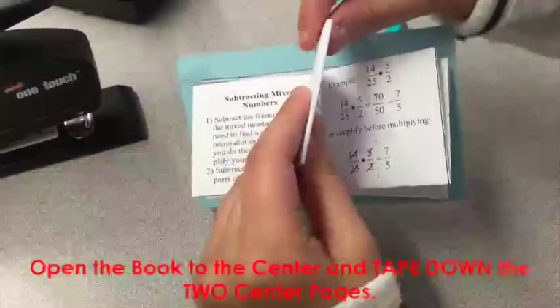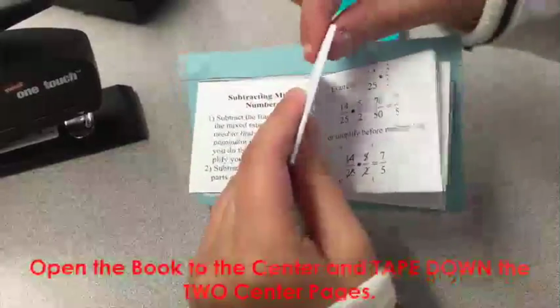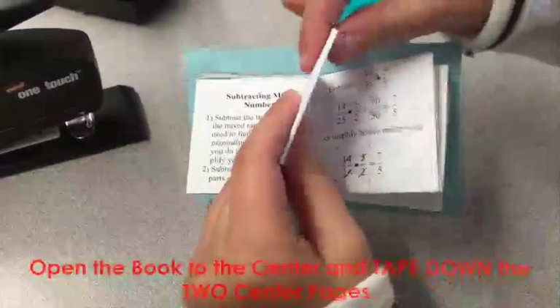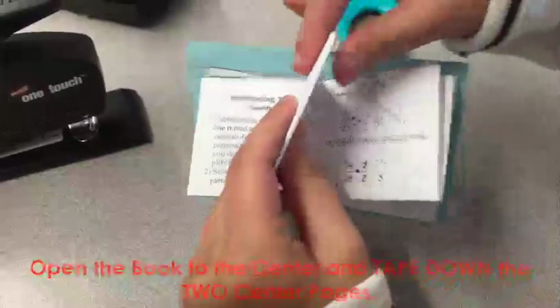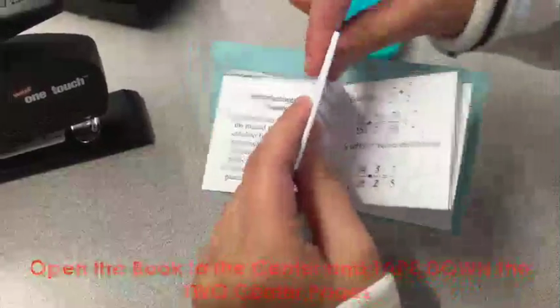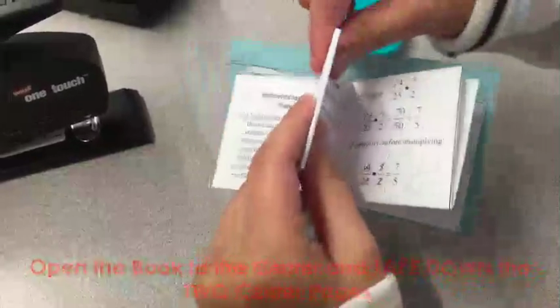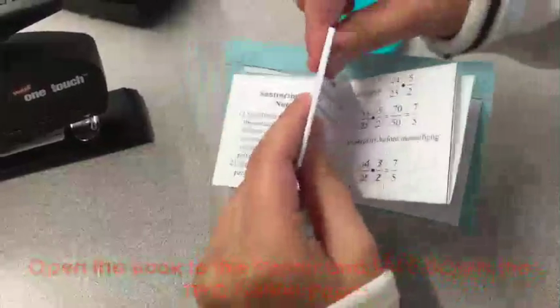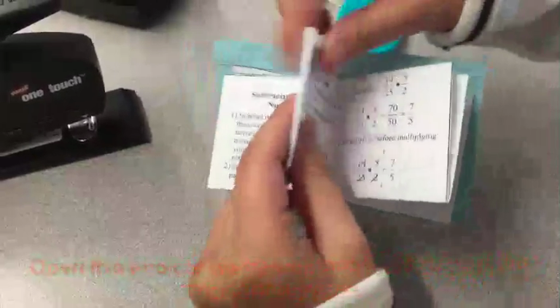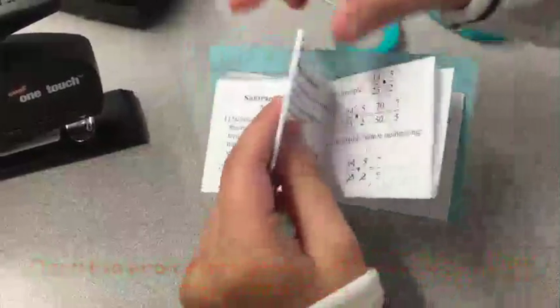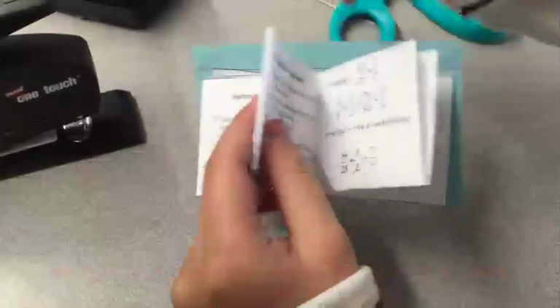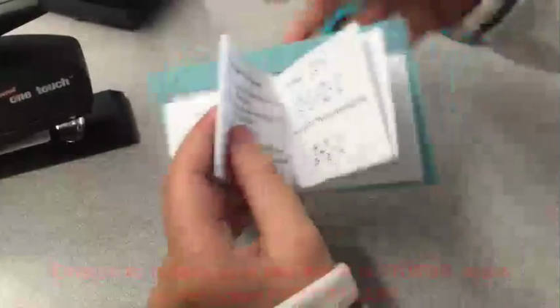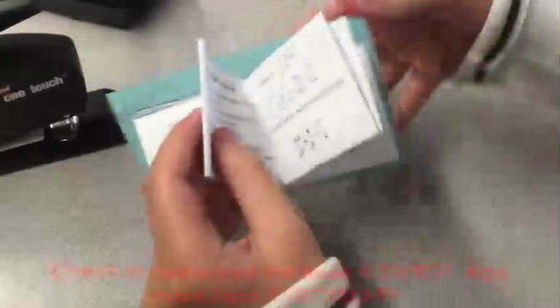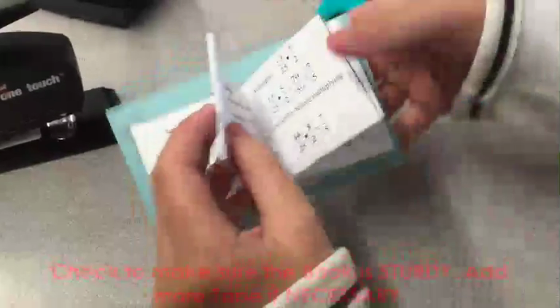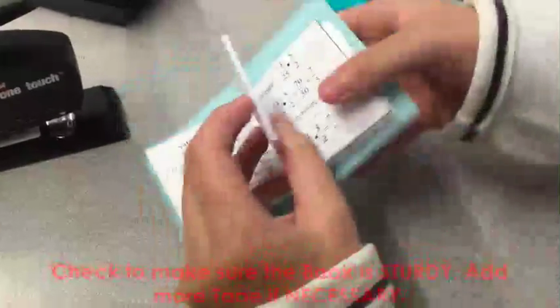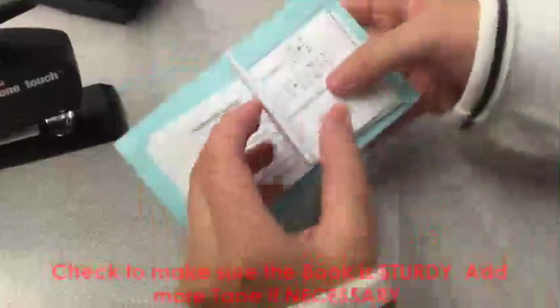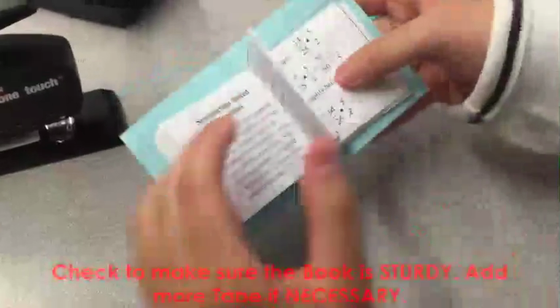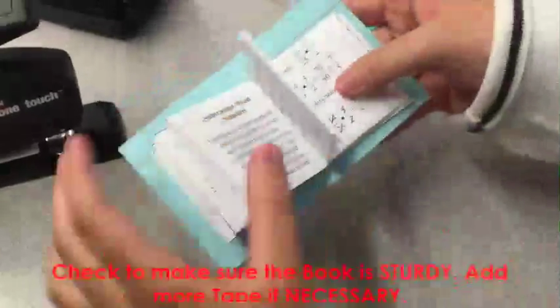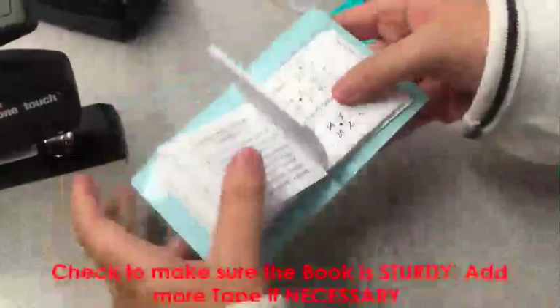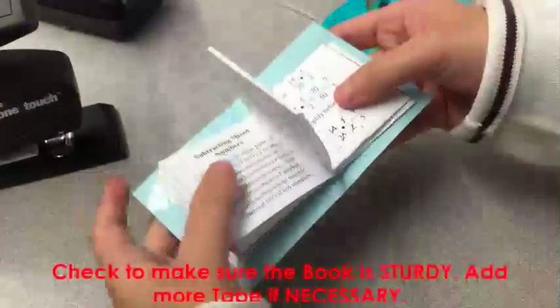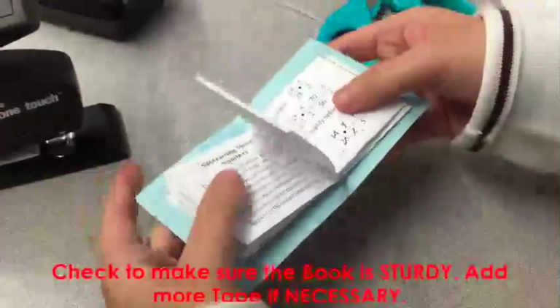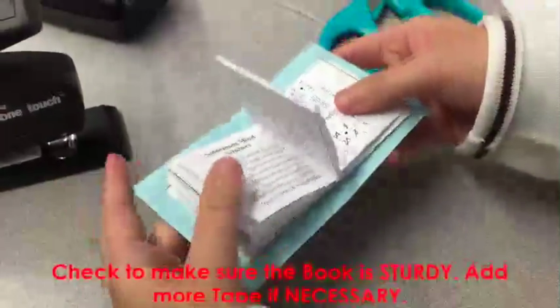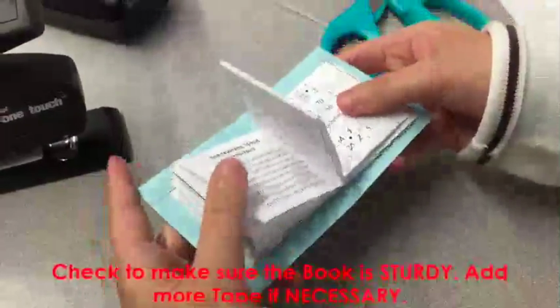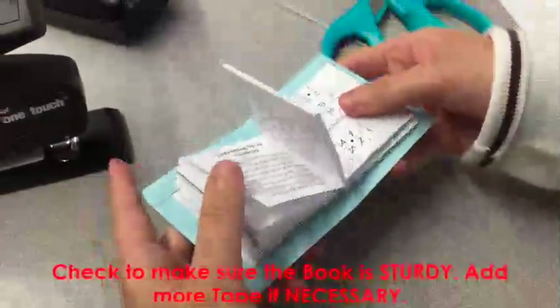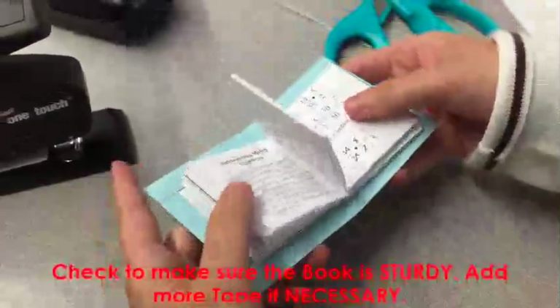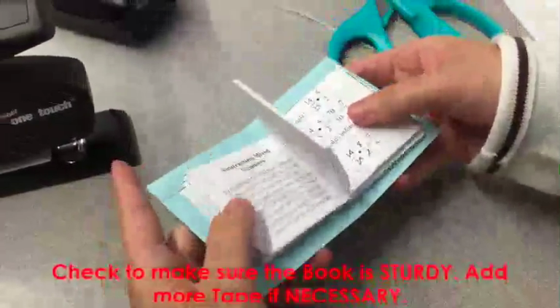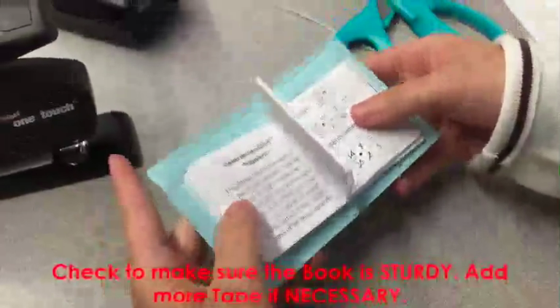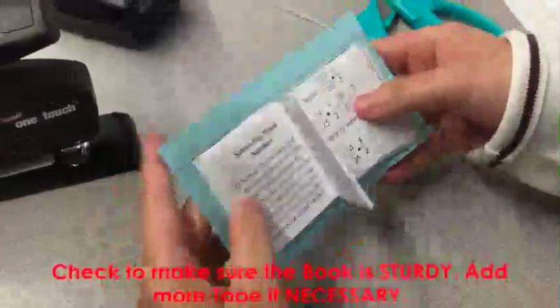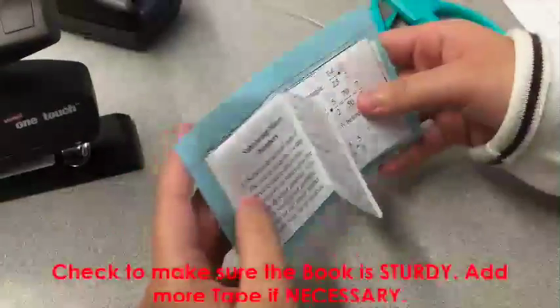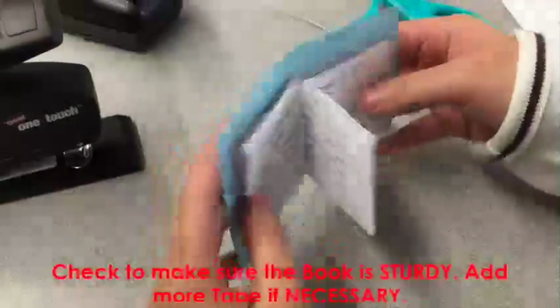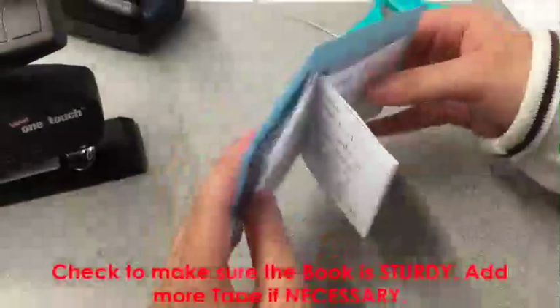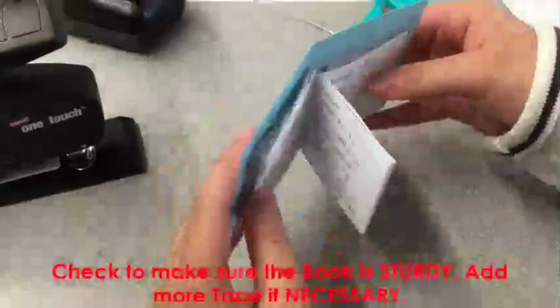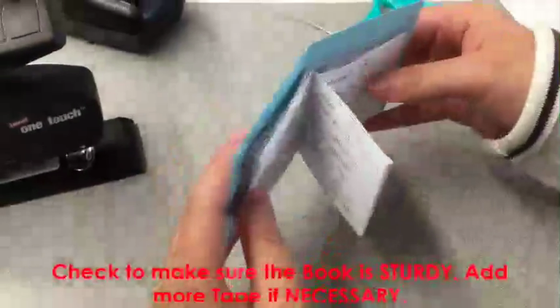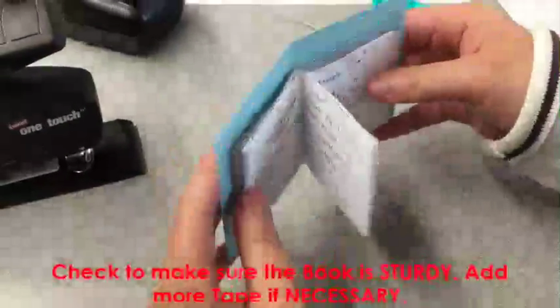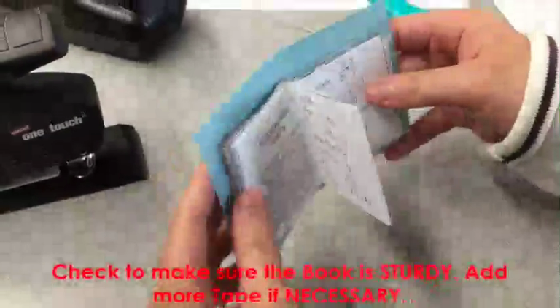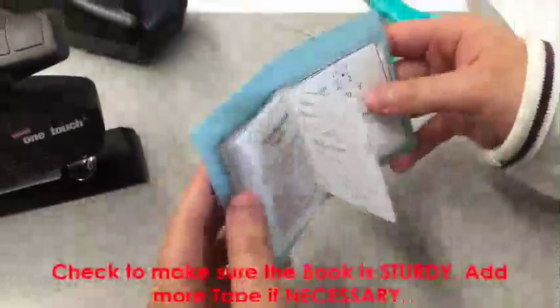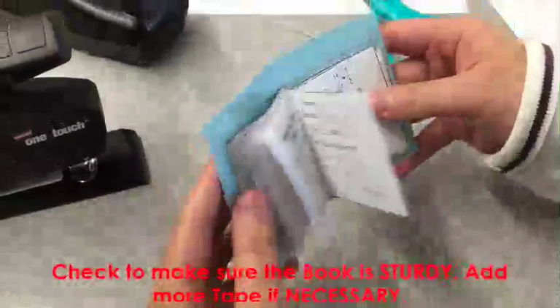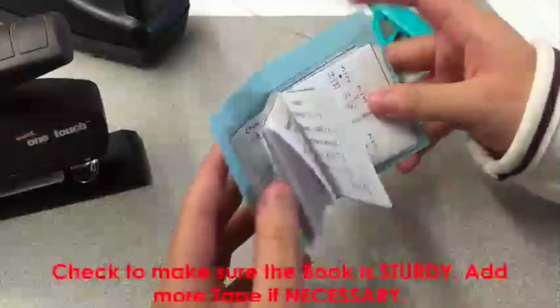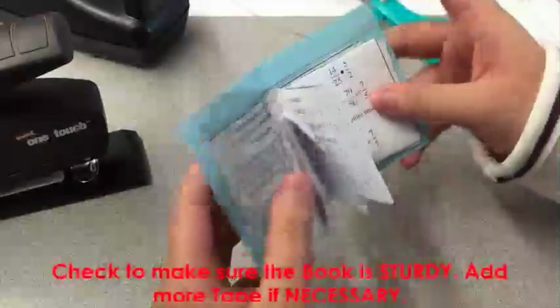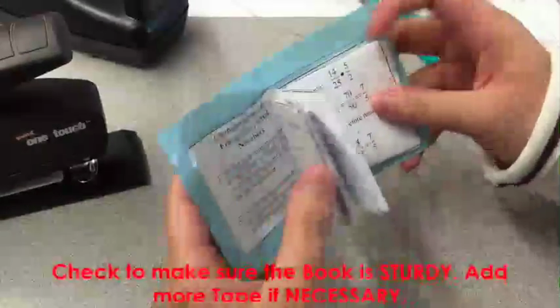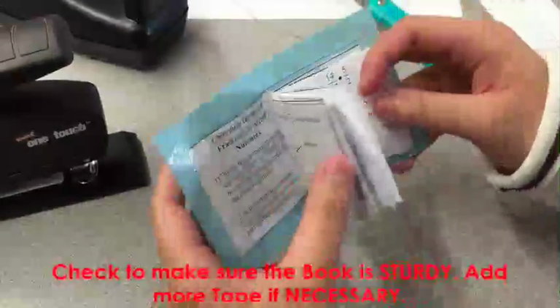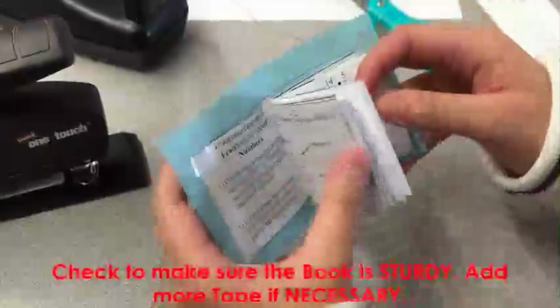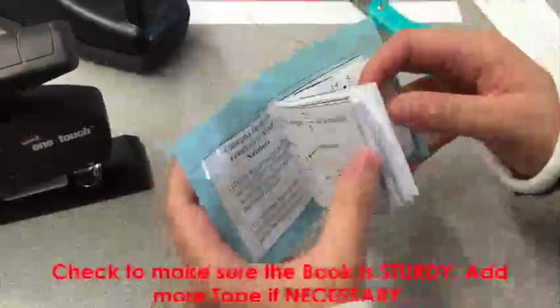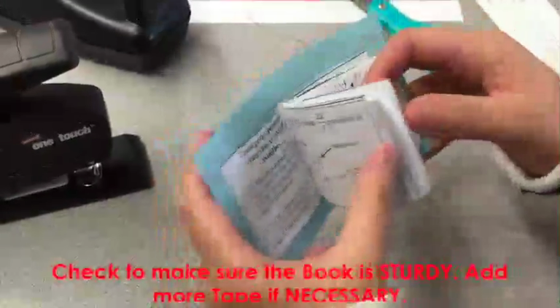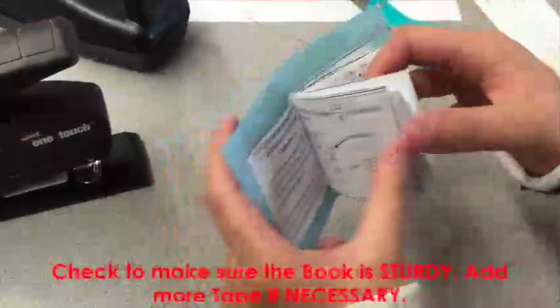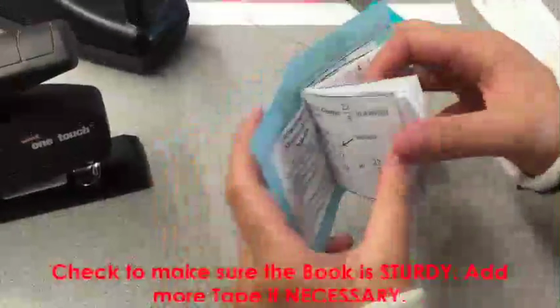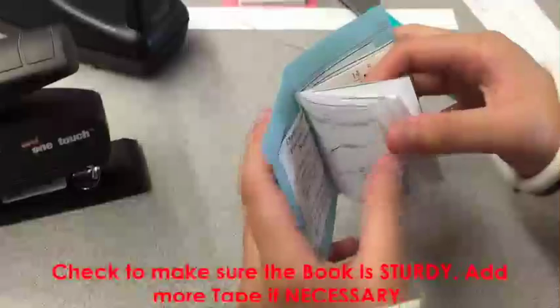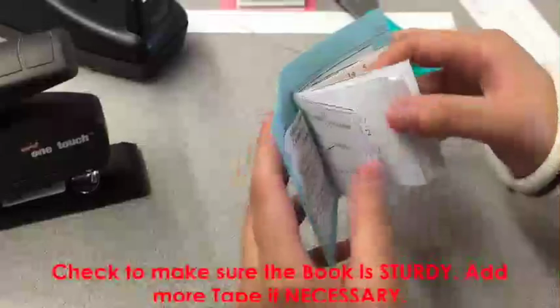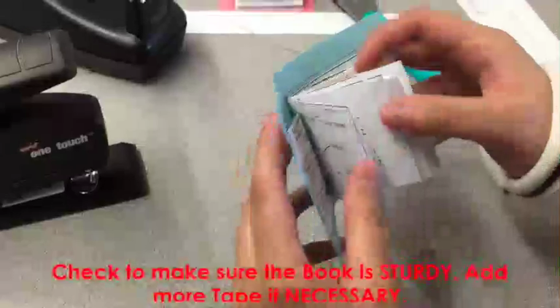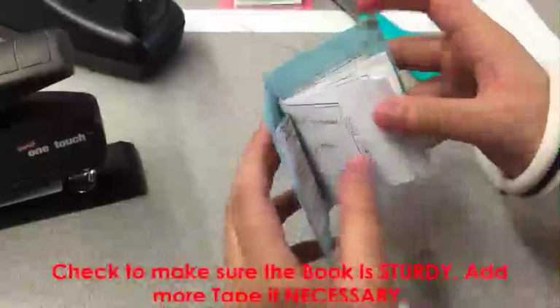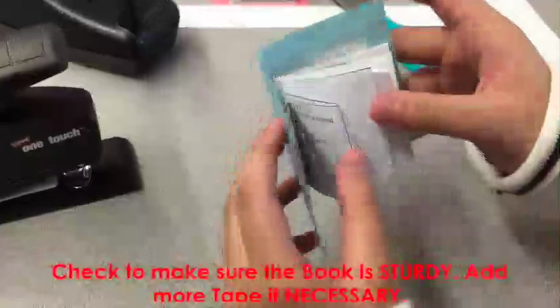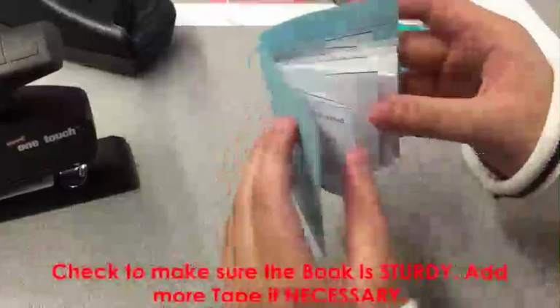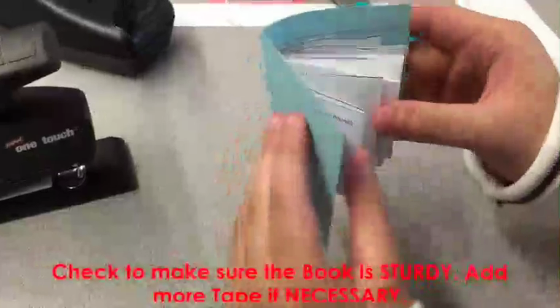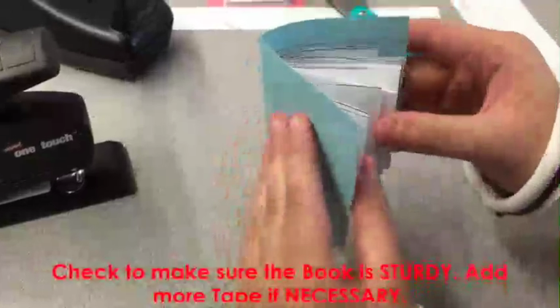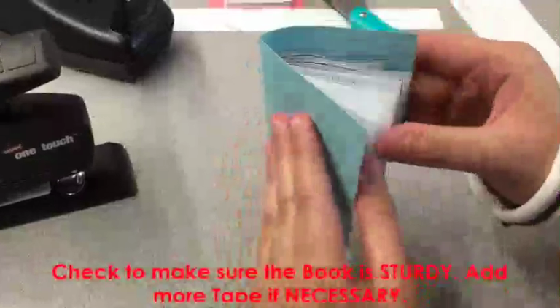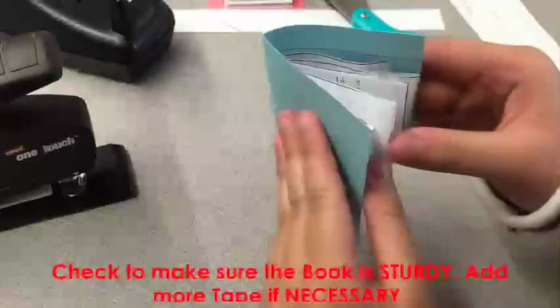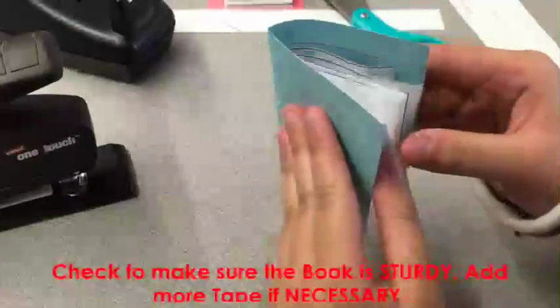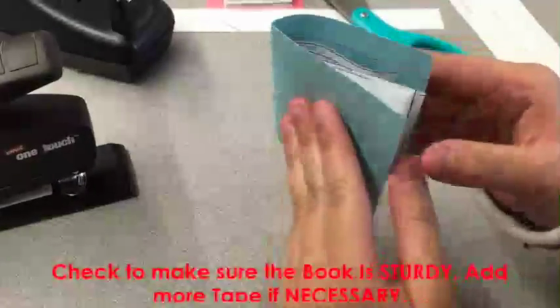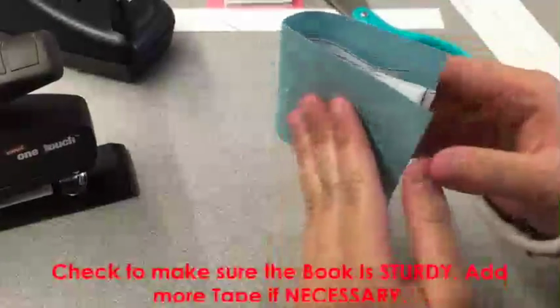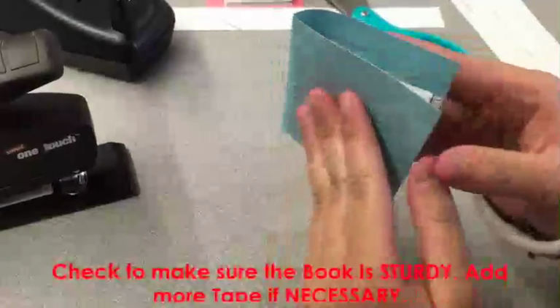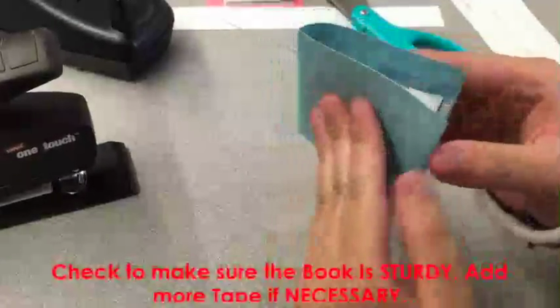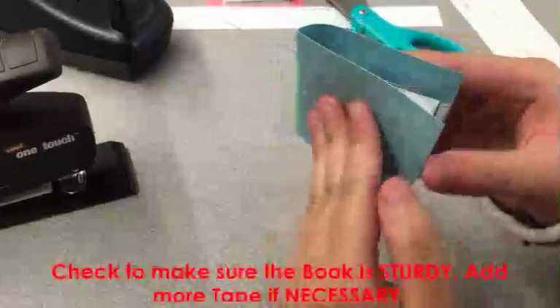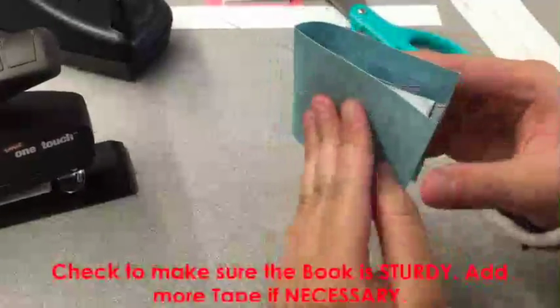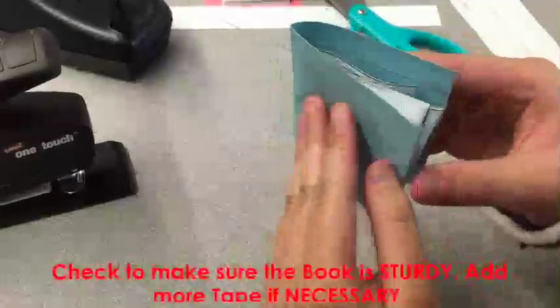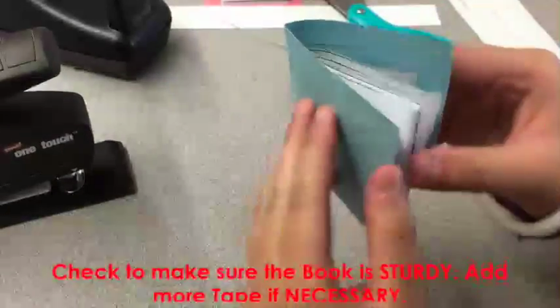Now let's check to see if it's good. If it's good then you're done. If not, add more tape as needed.